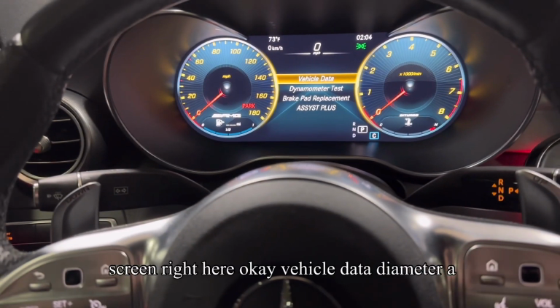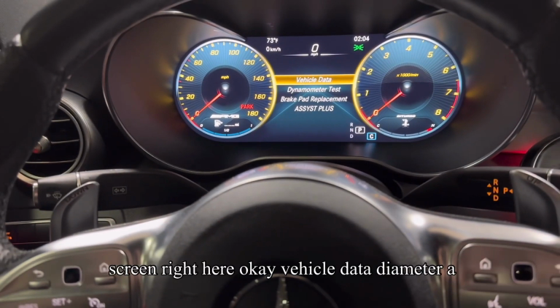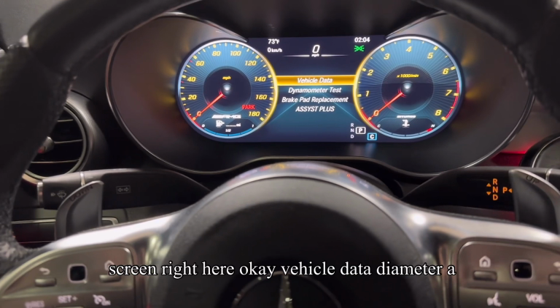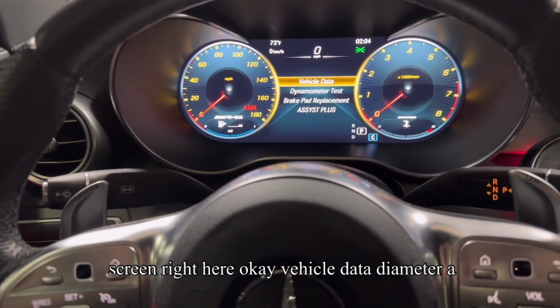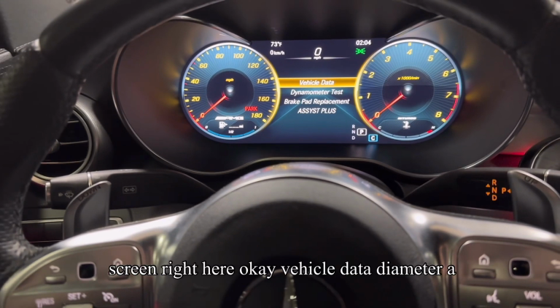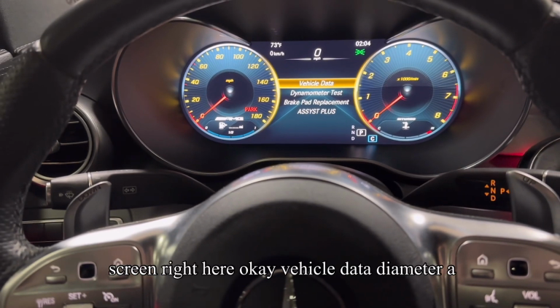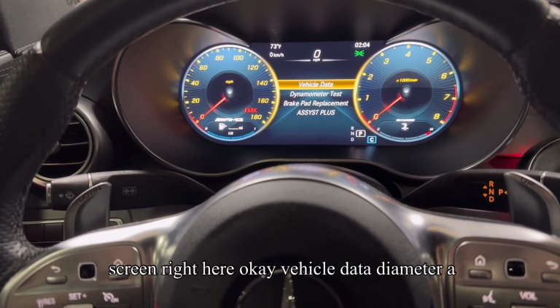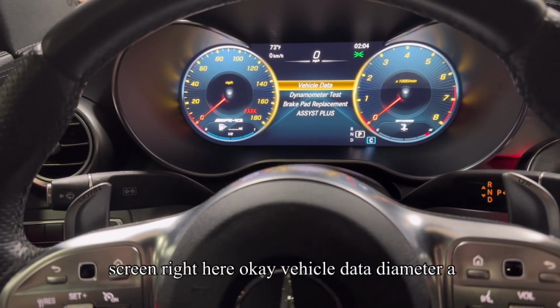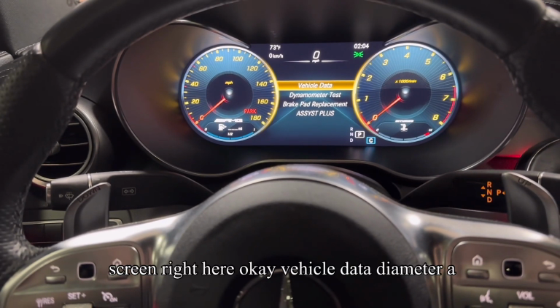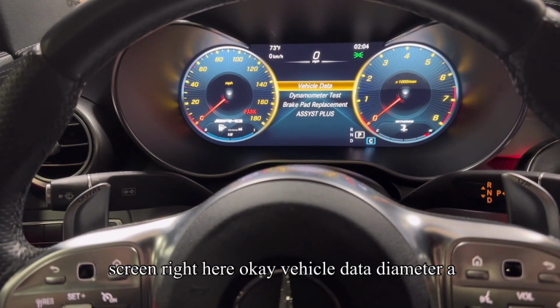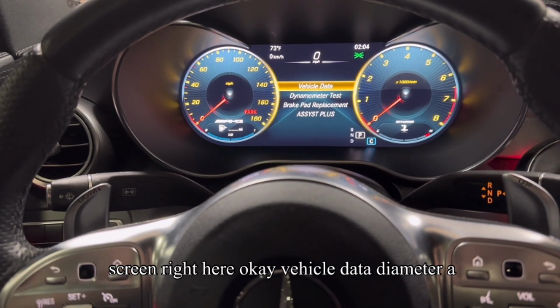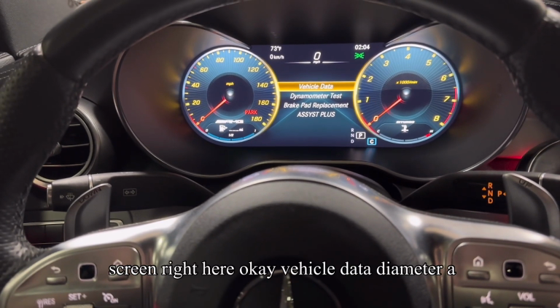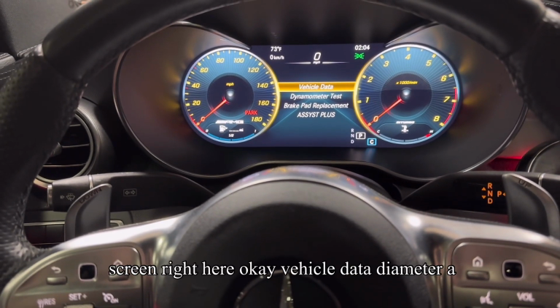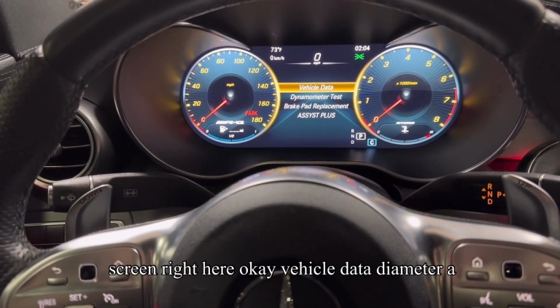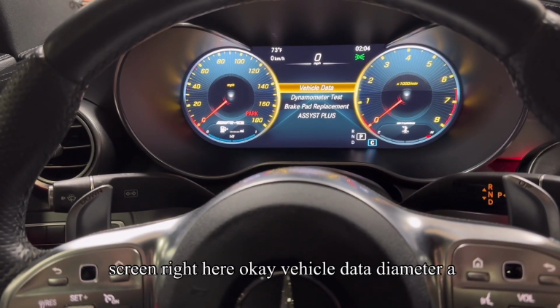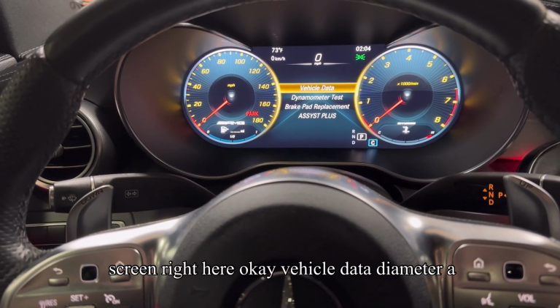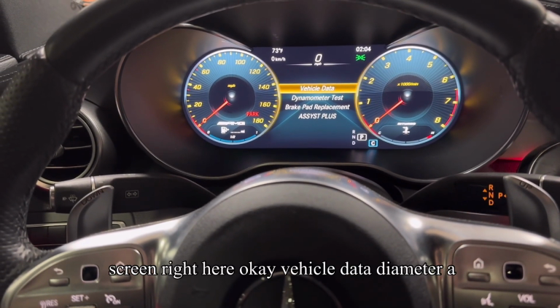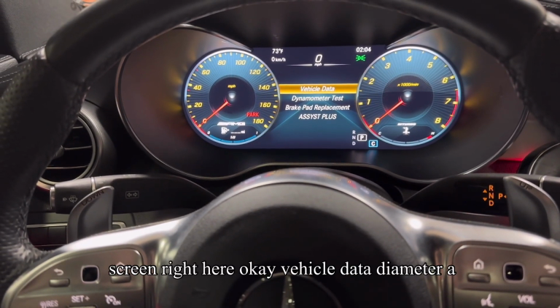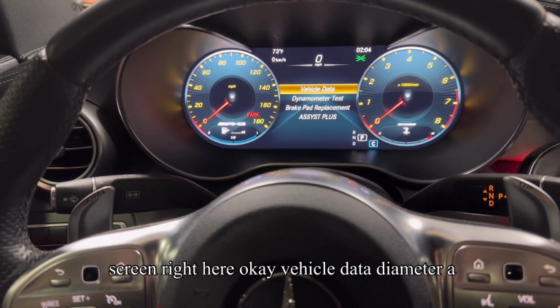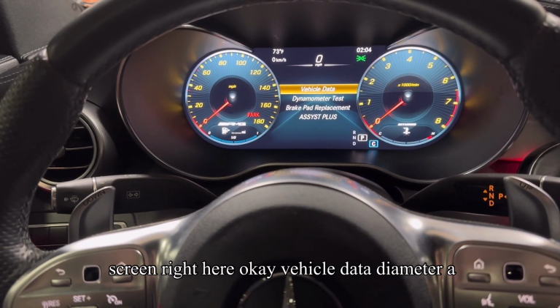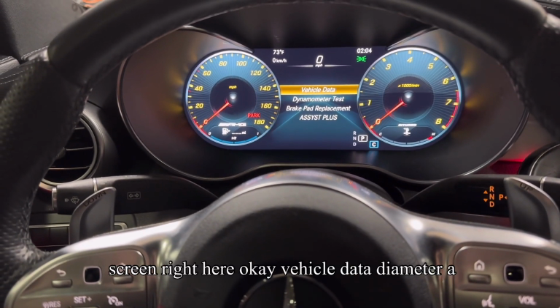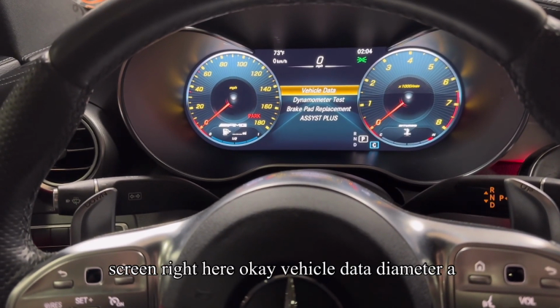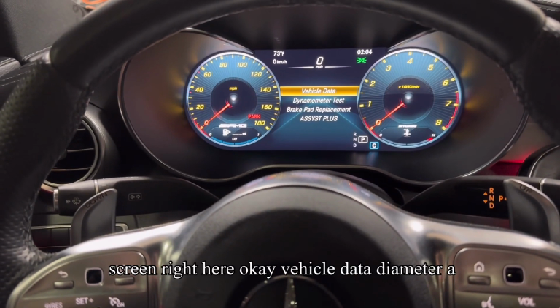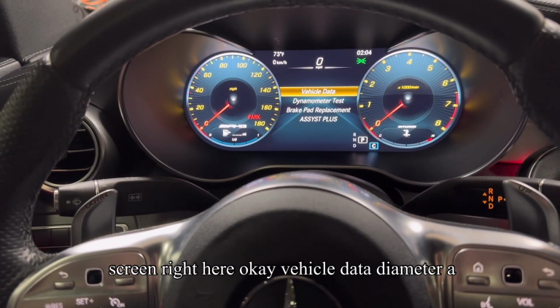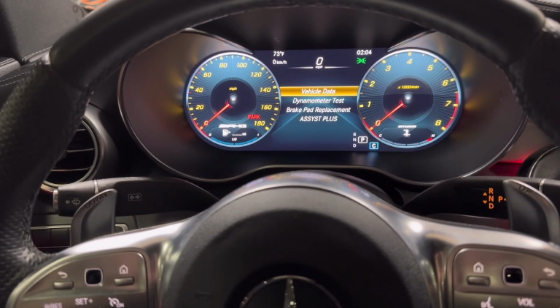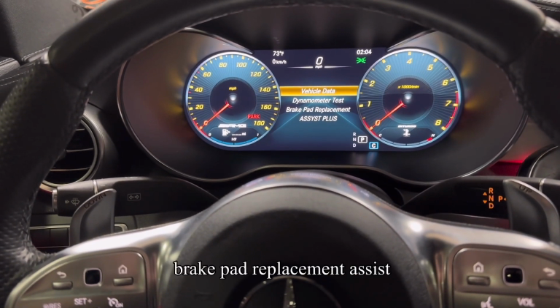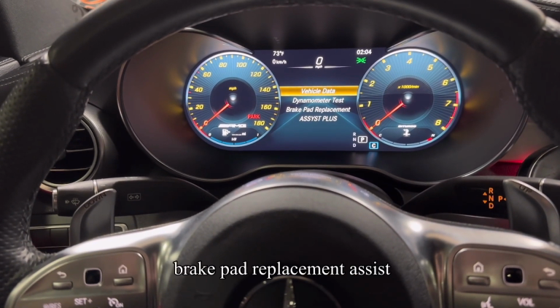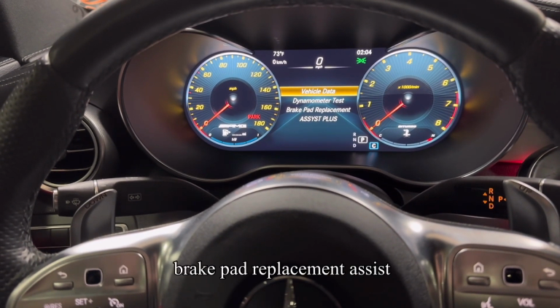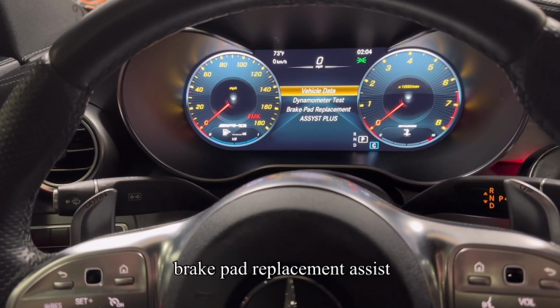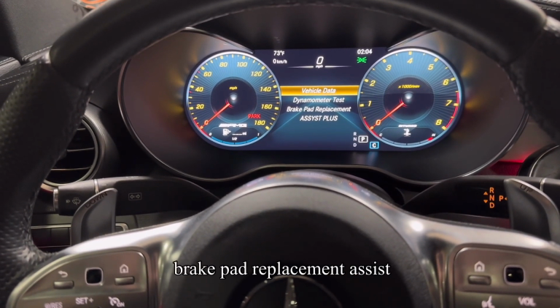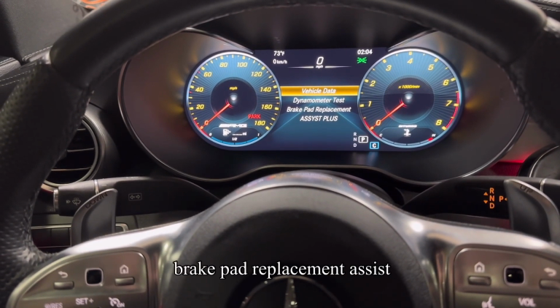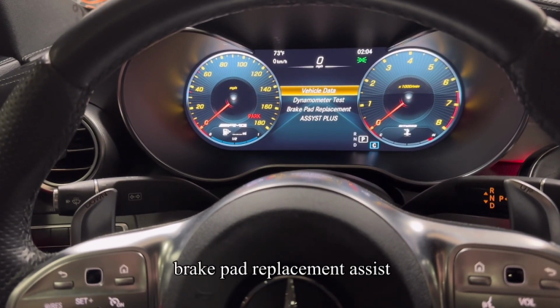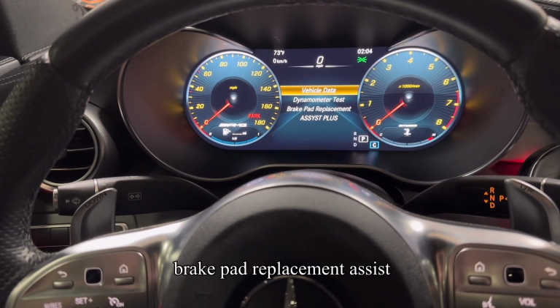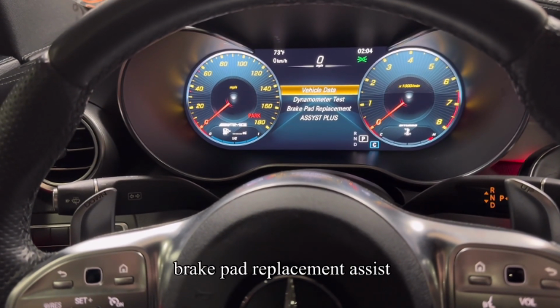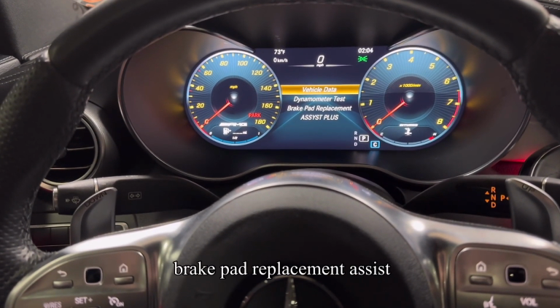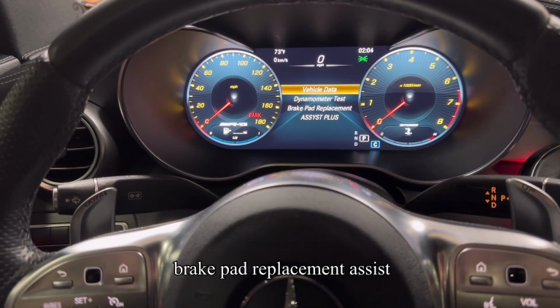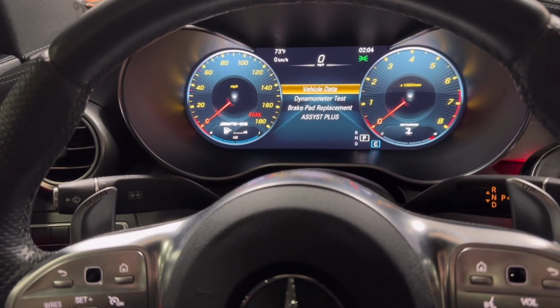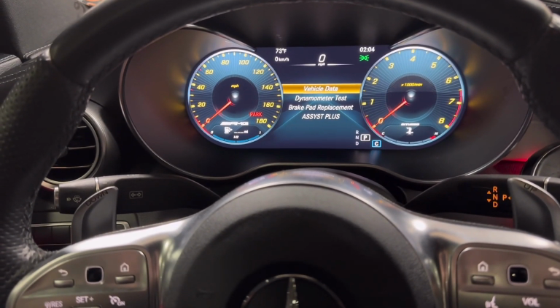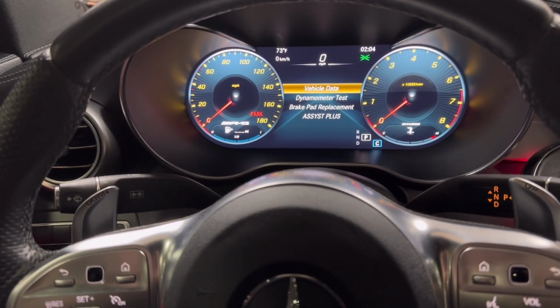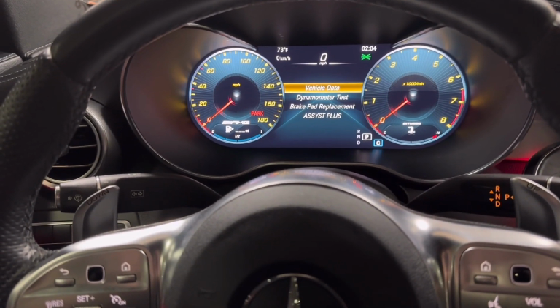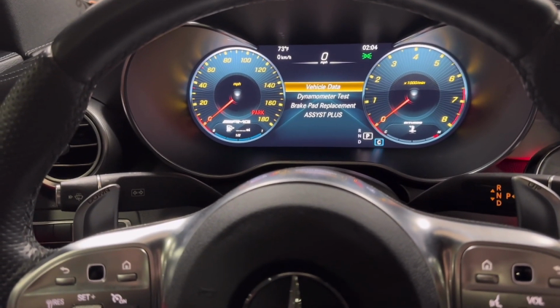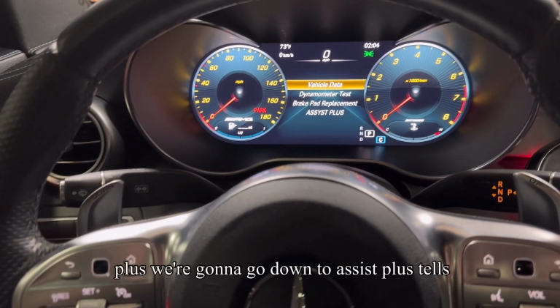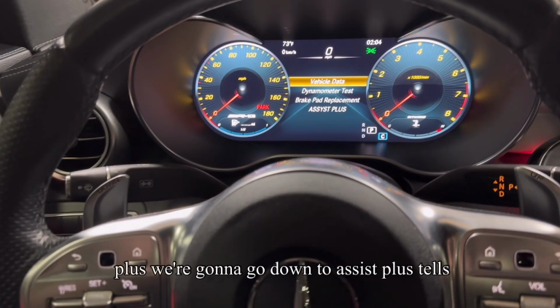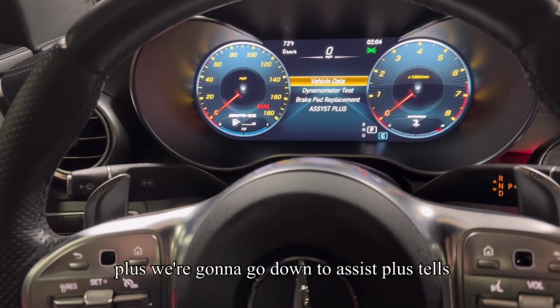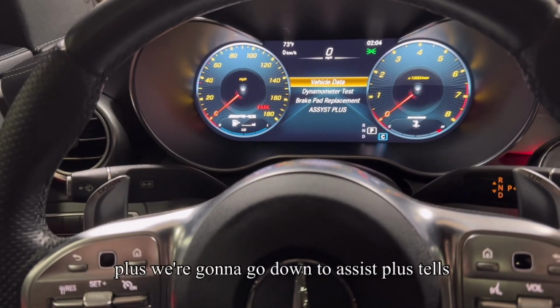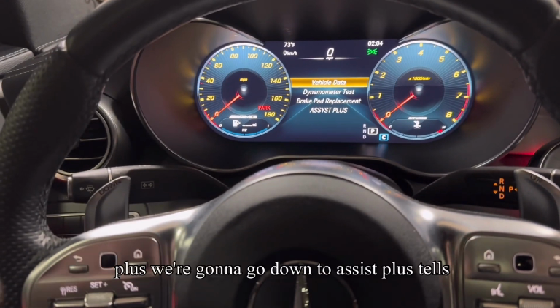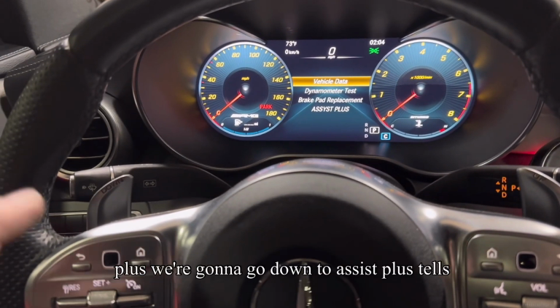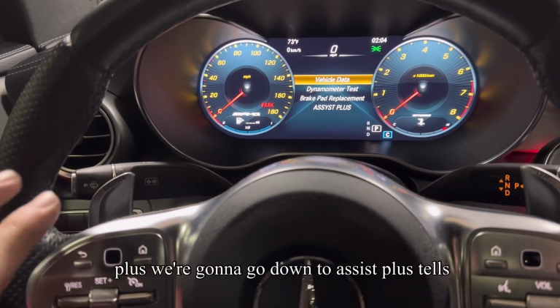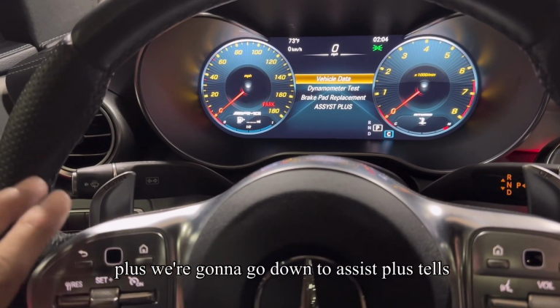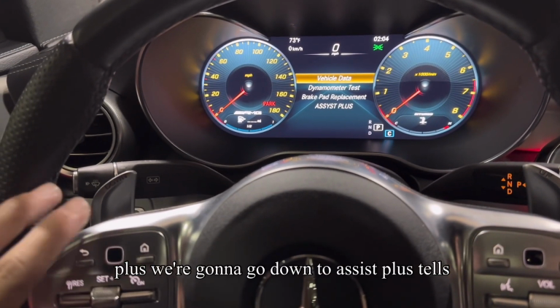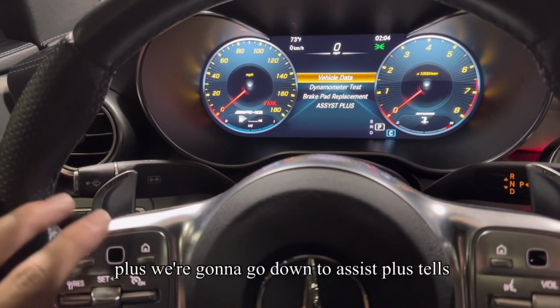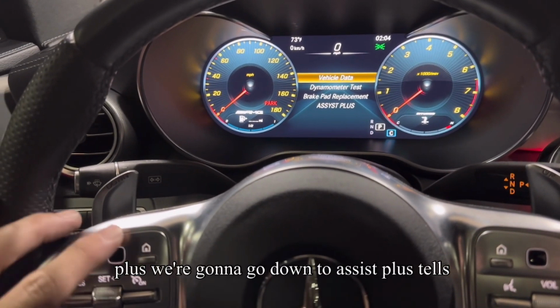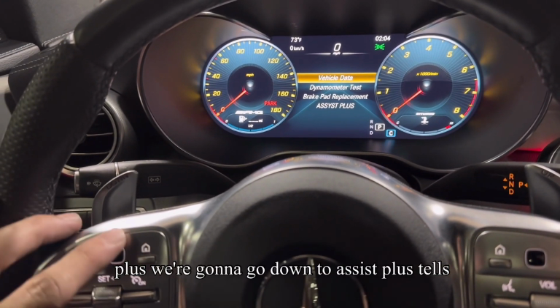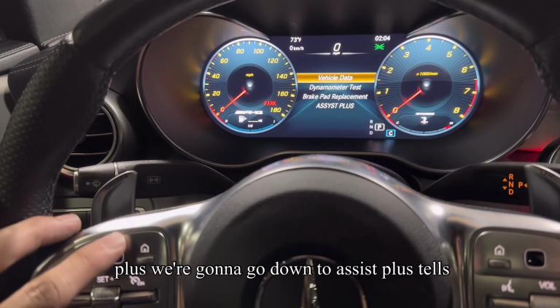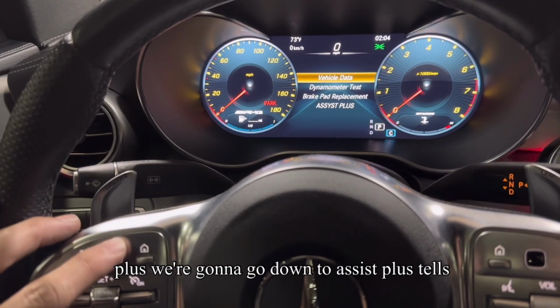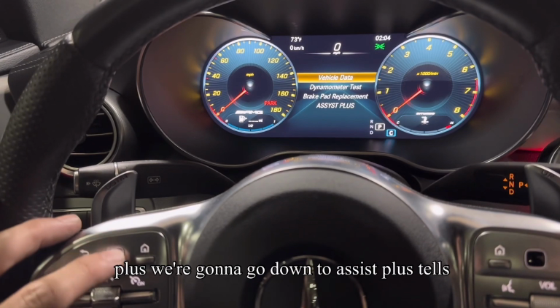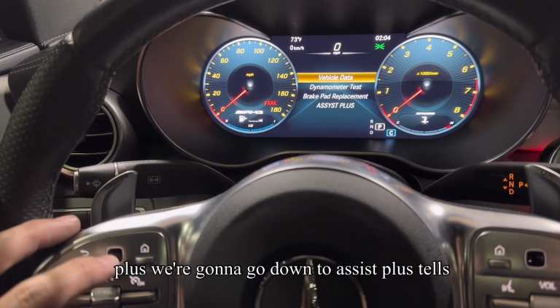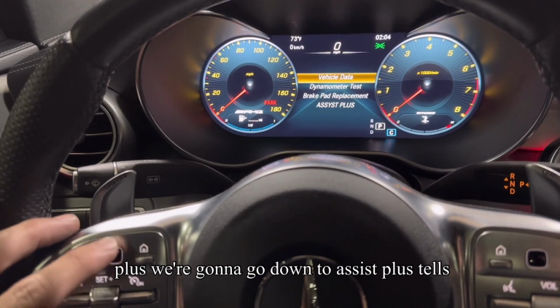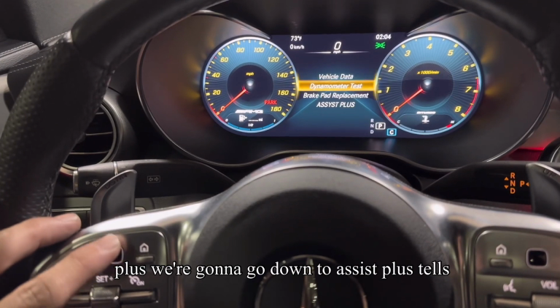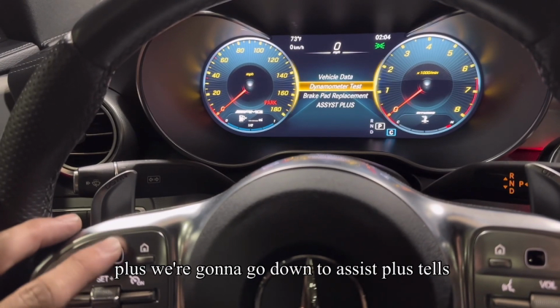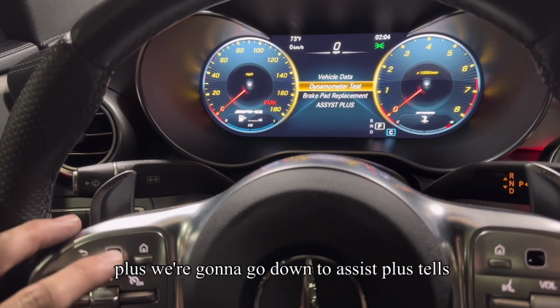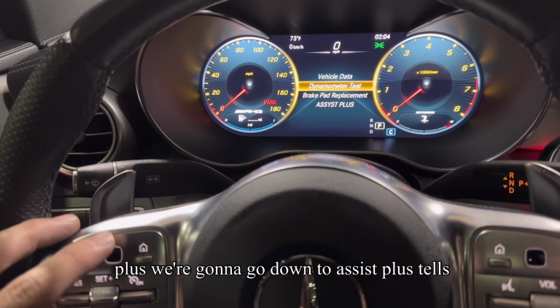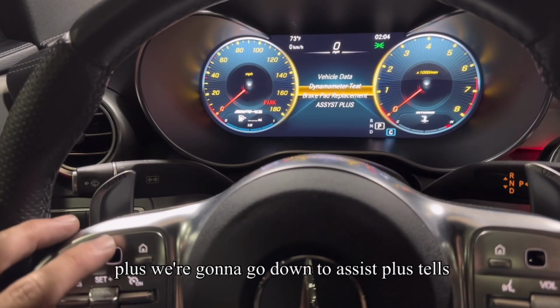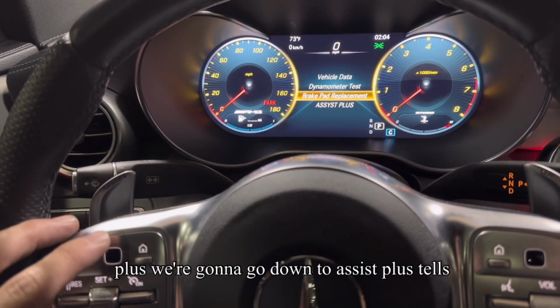Now press enter and you'll have this screen right here. Vehicle data, diameter, brake pad, replacement, assist plus. We're going to go down to assist plus.